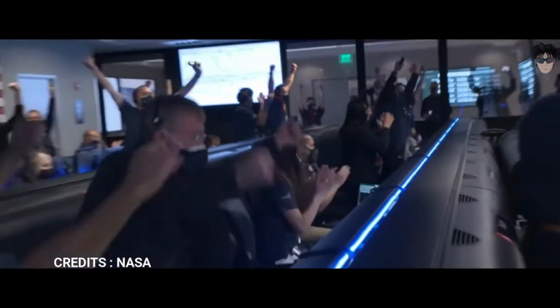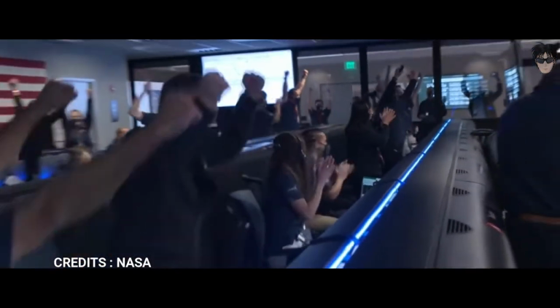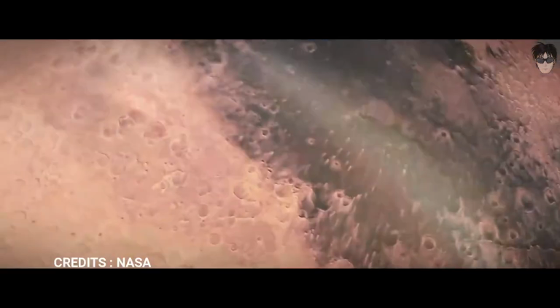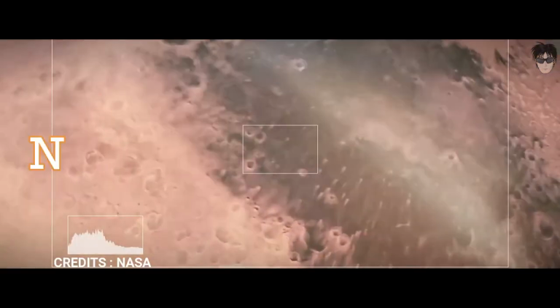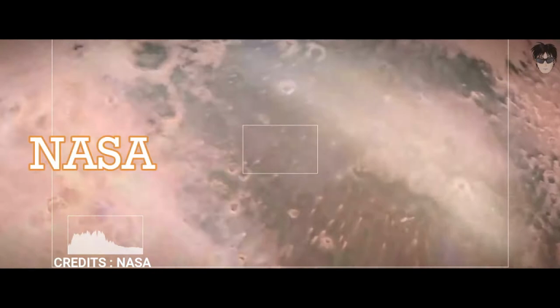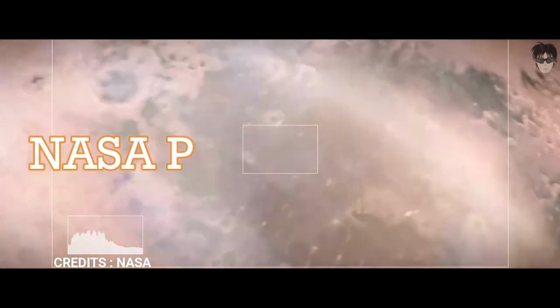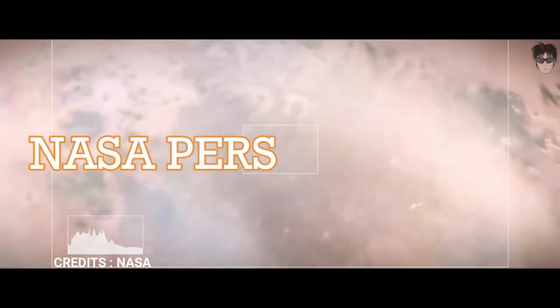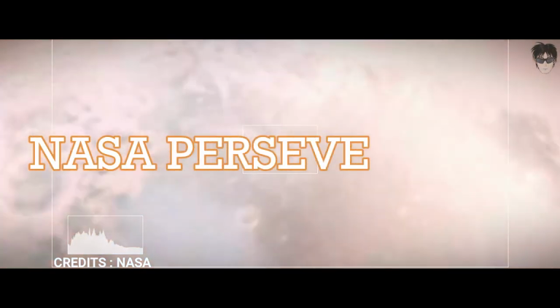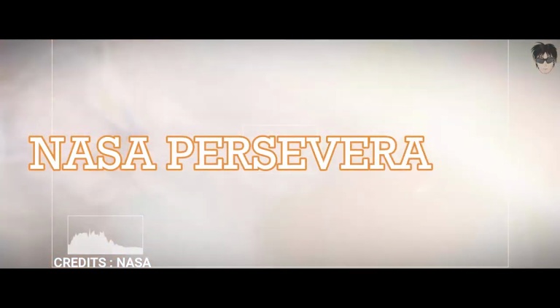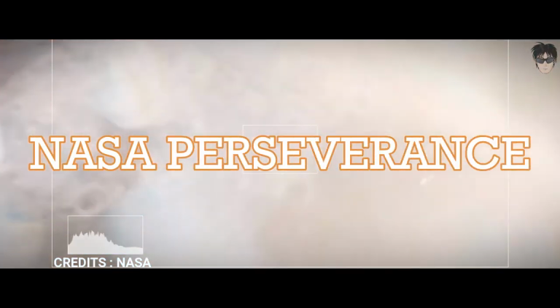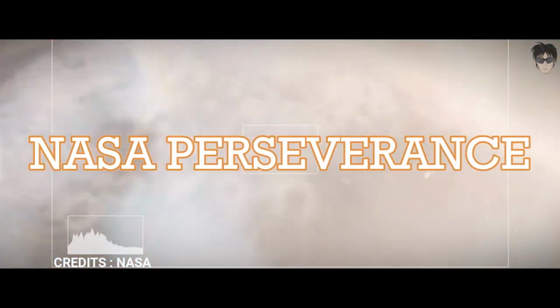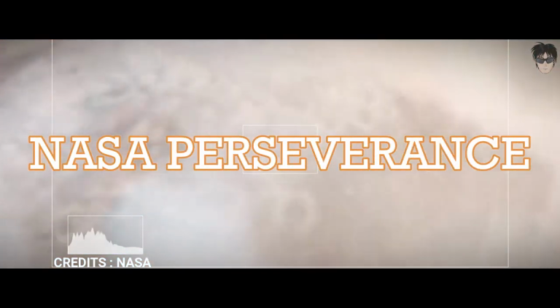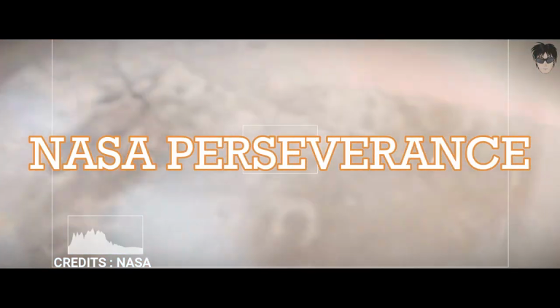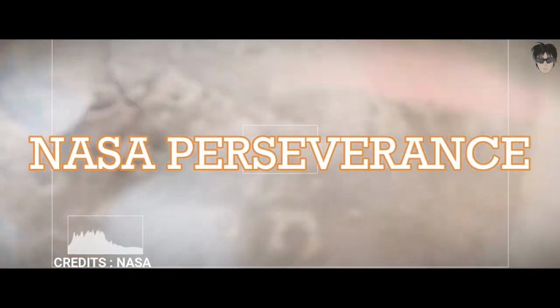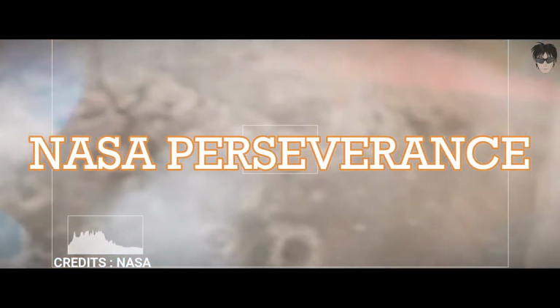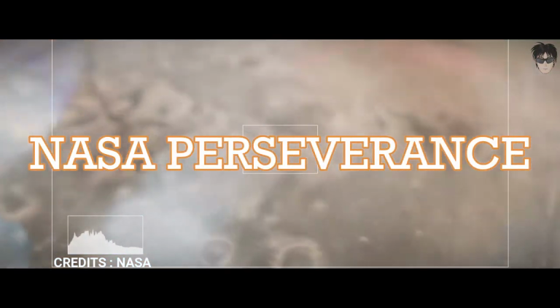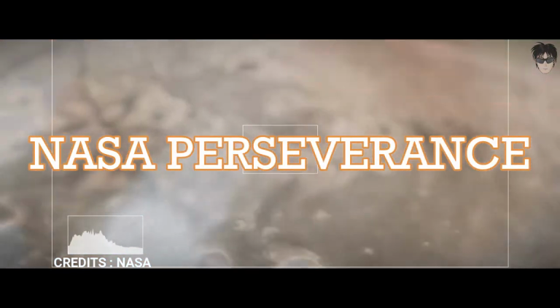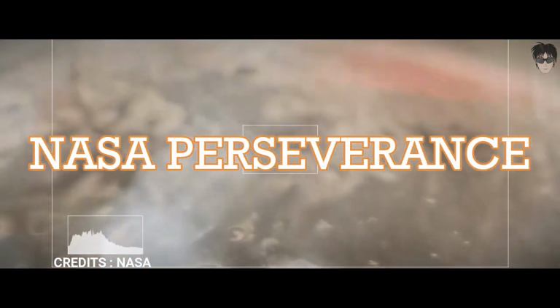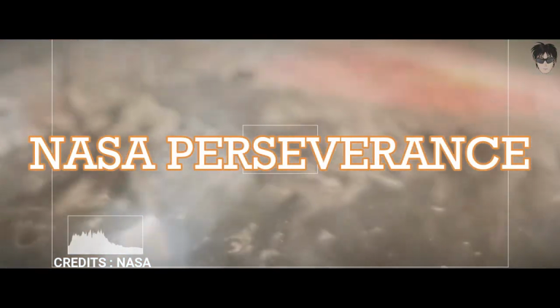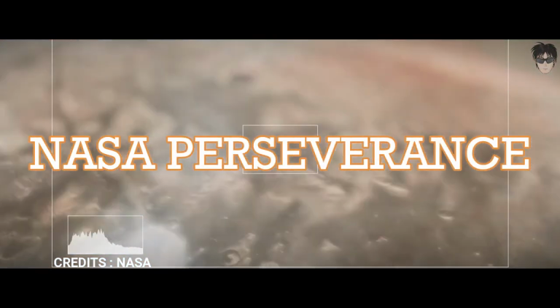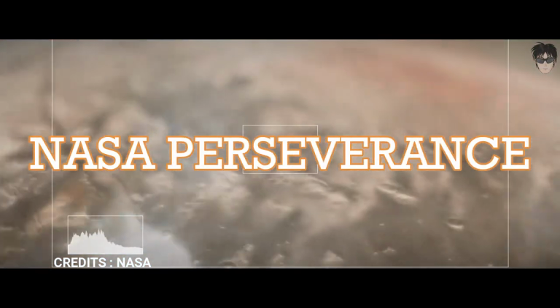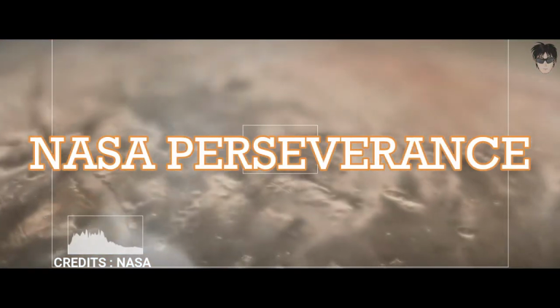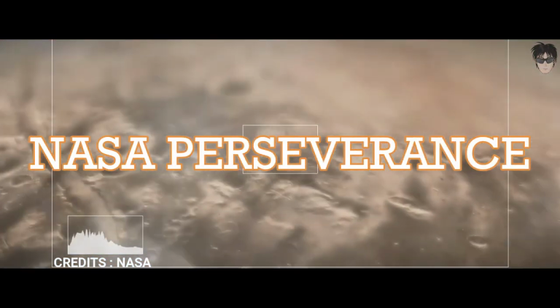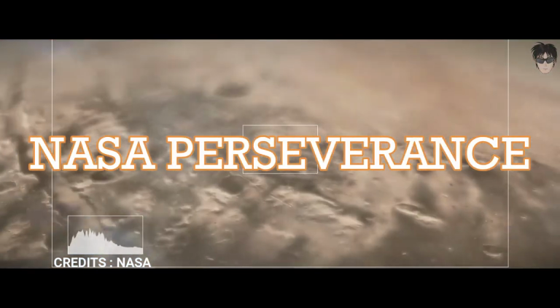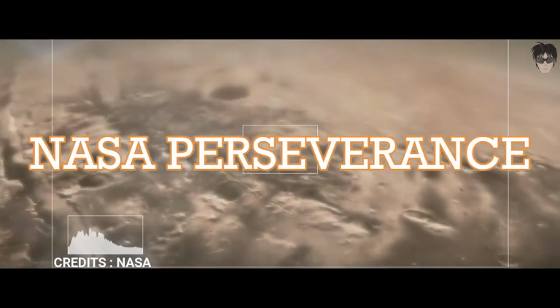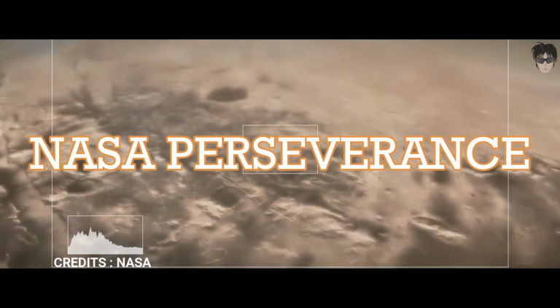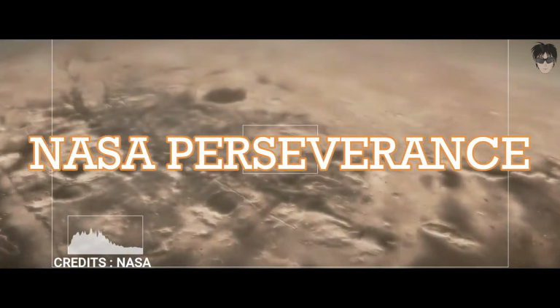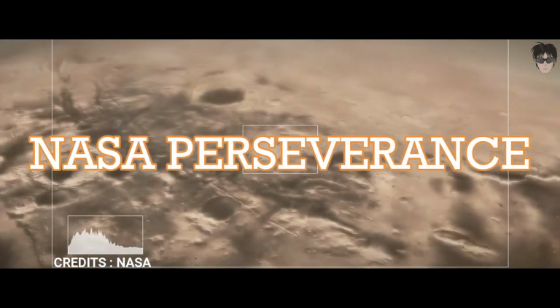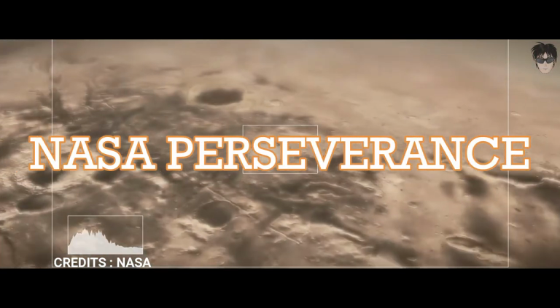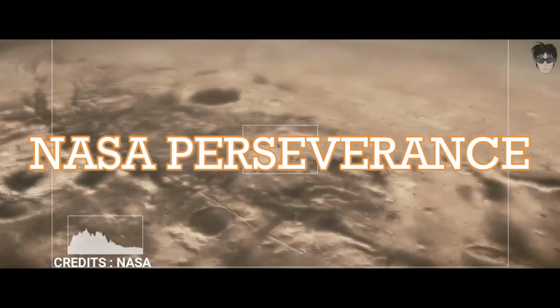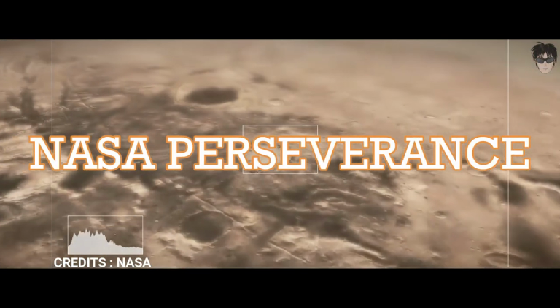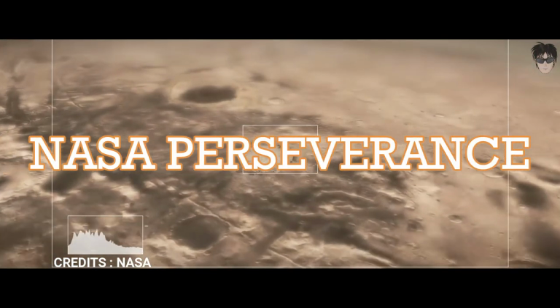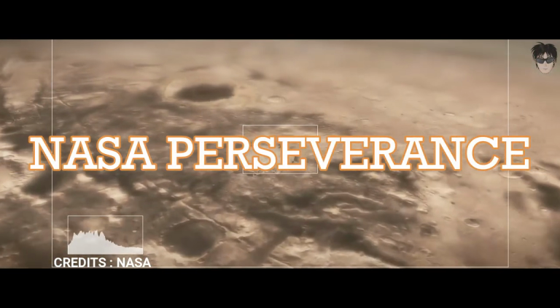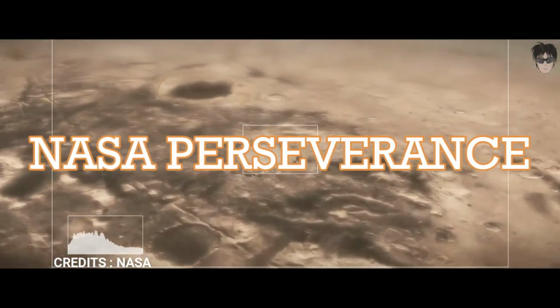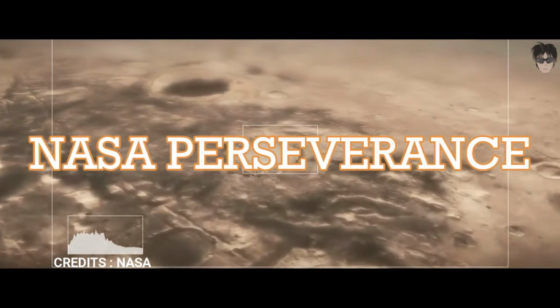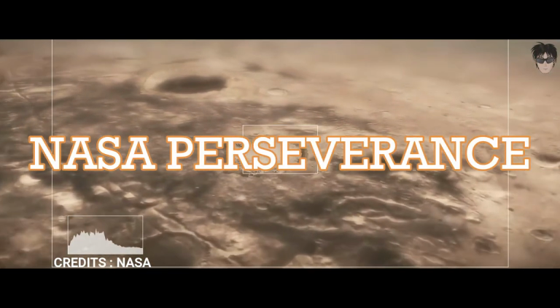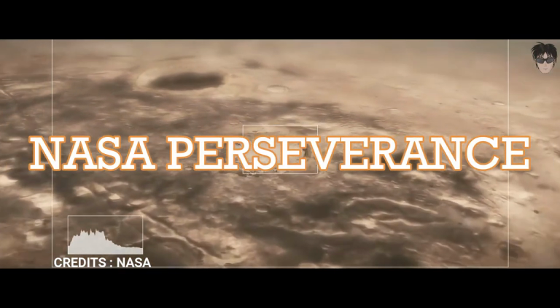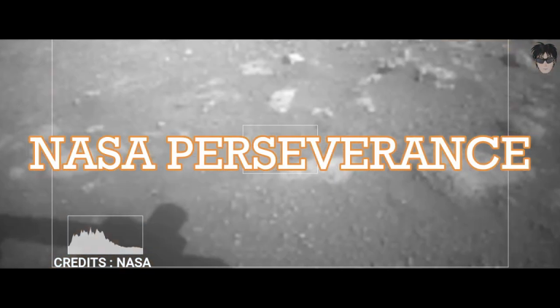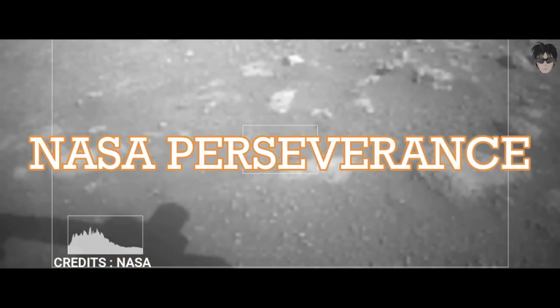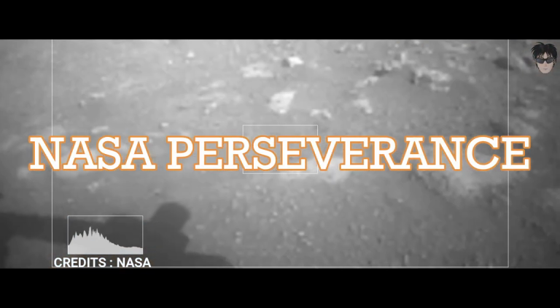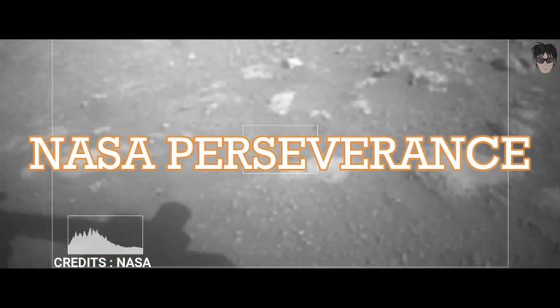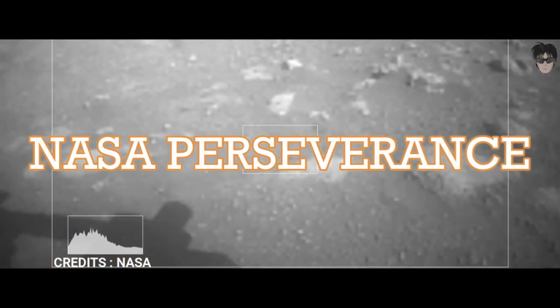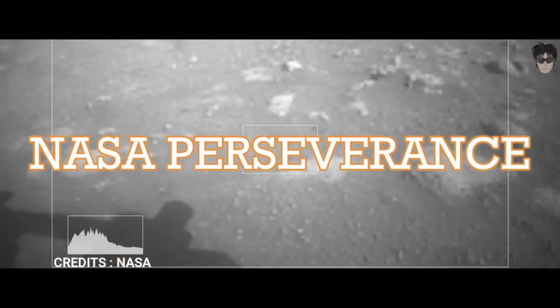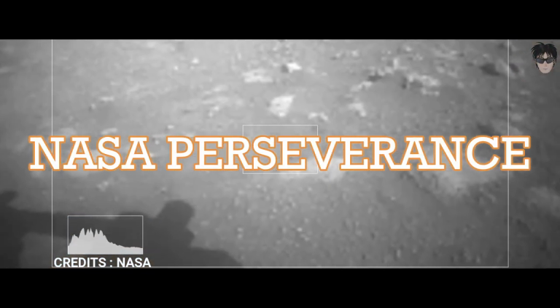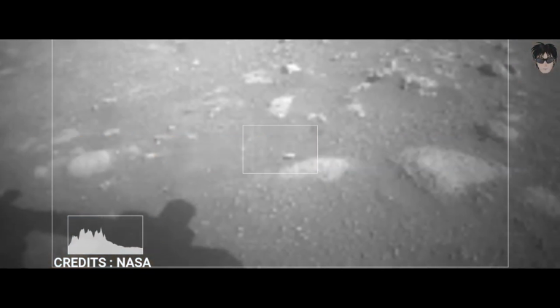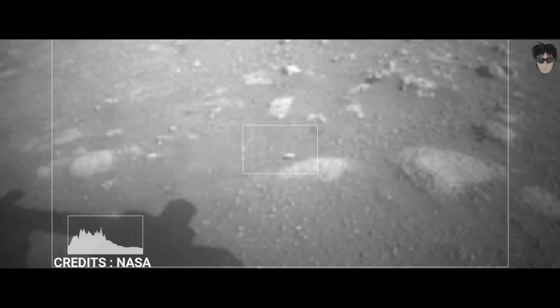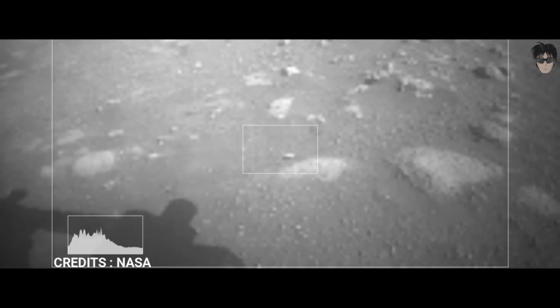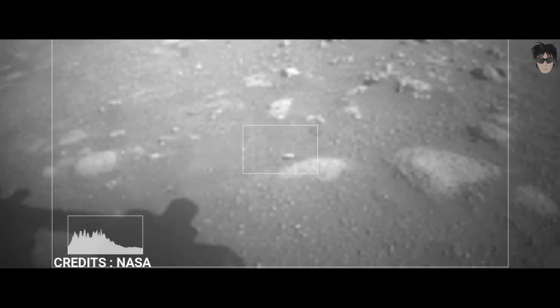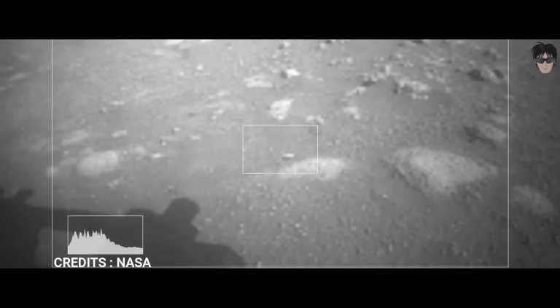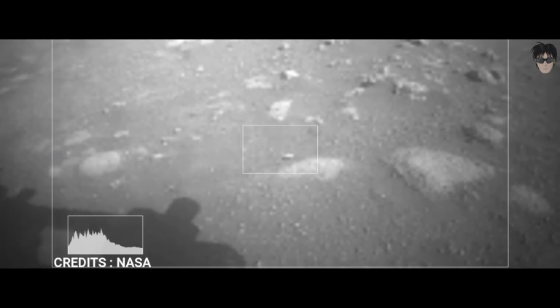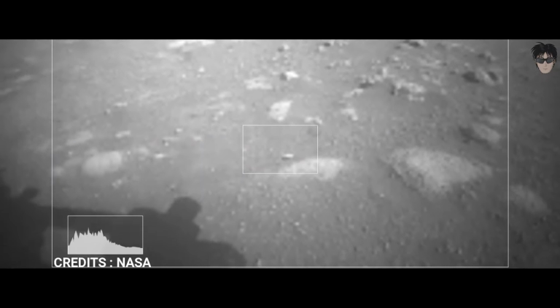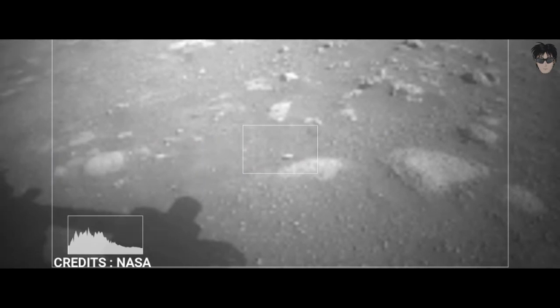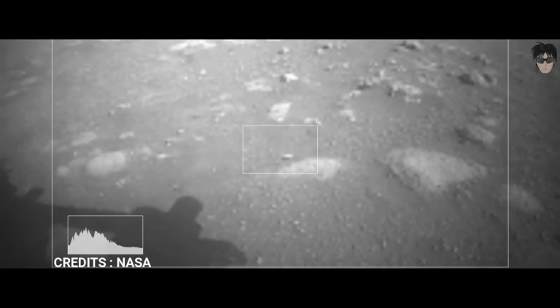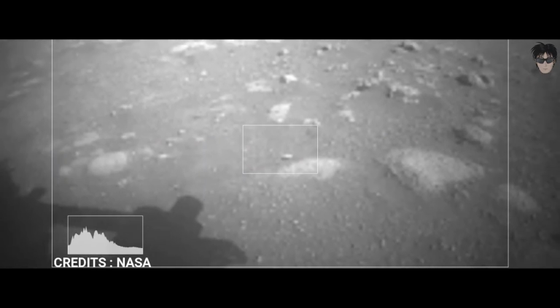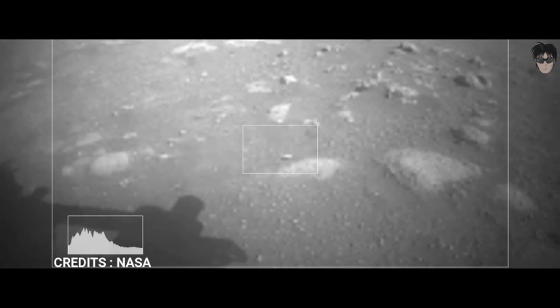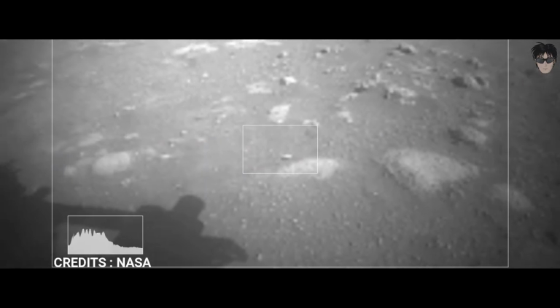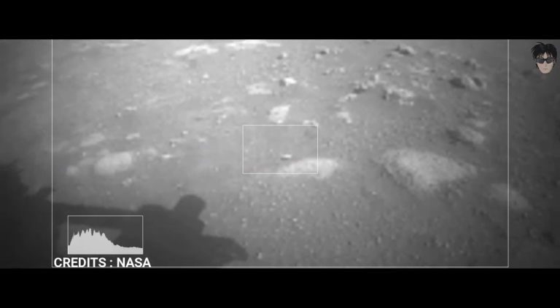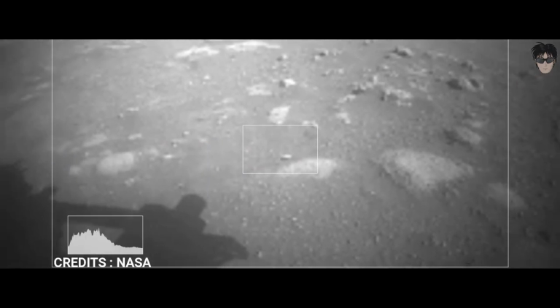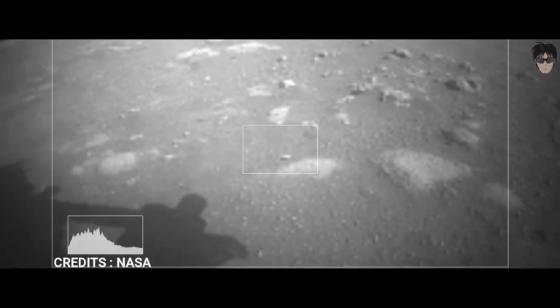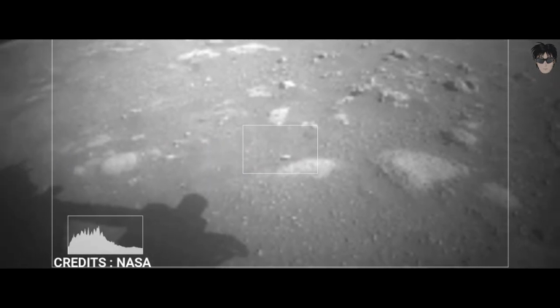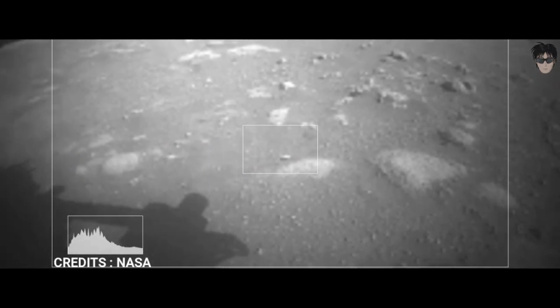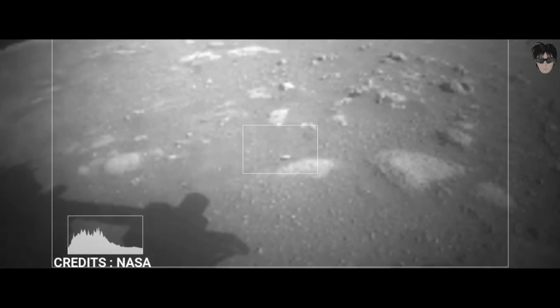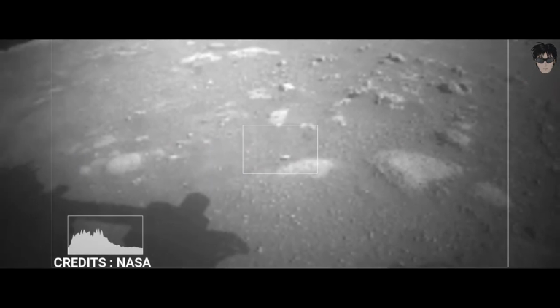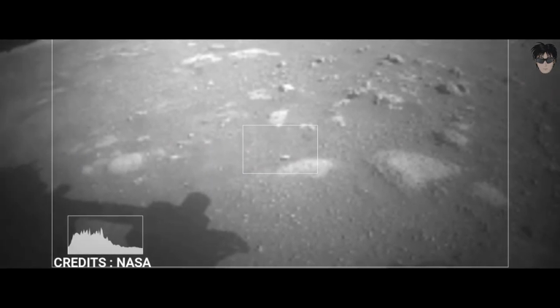NASA's Perseverance rover has successfully landed on Mars. This is the first picture from the Perseverance rover's robotic arm.